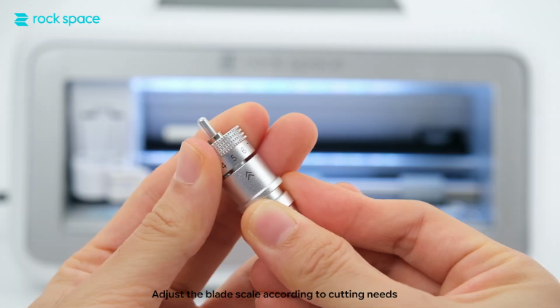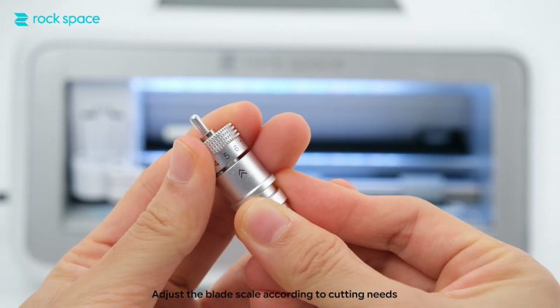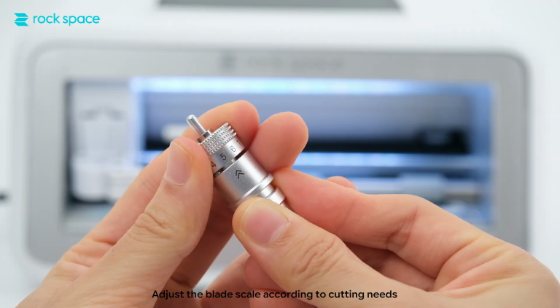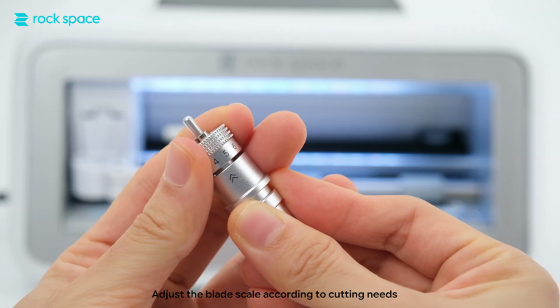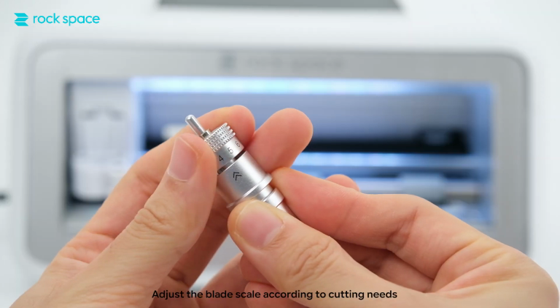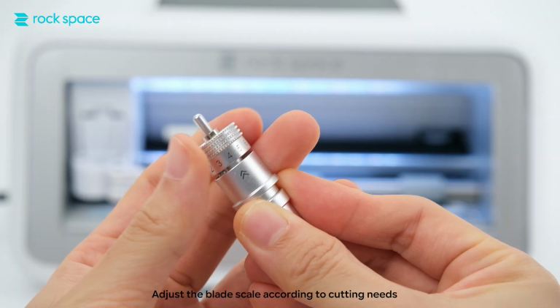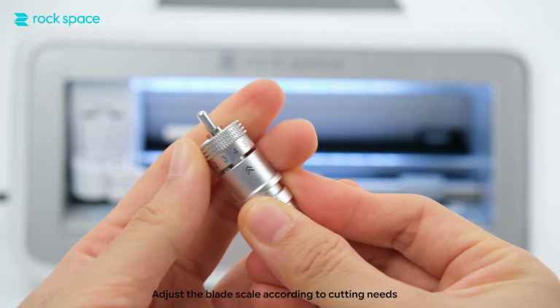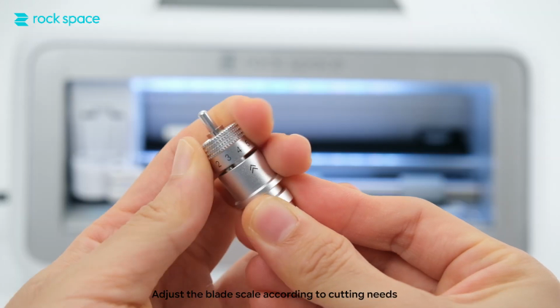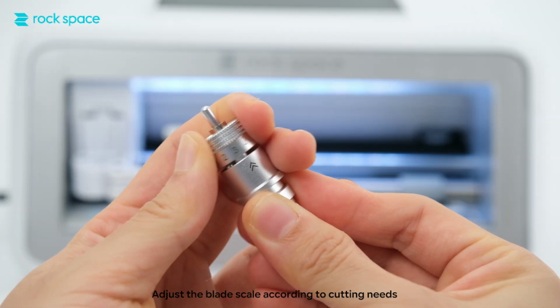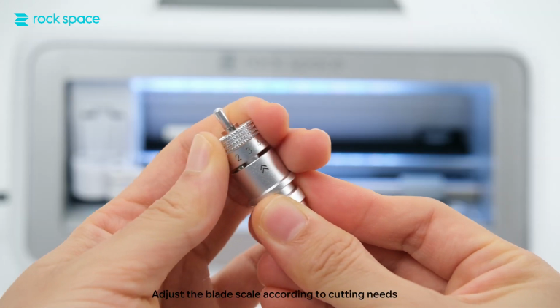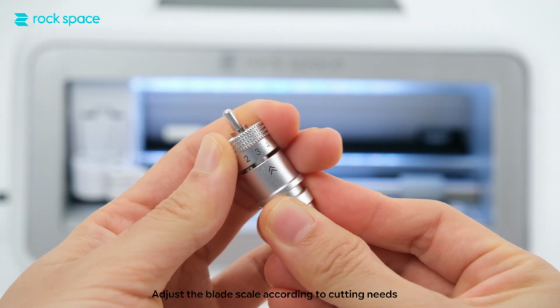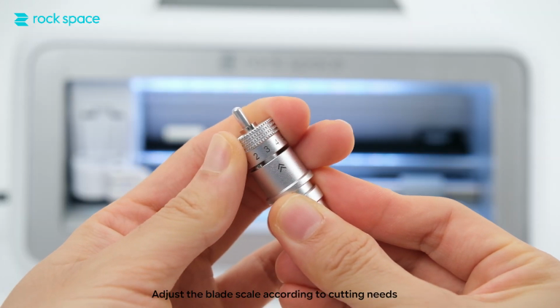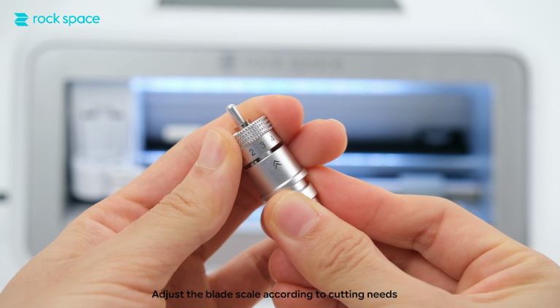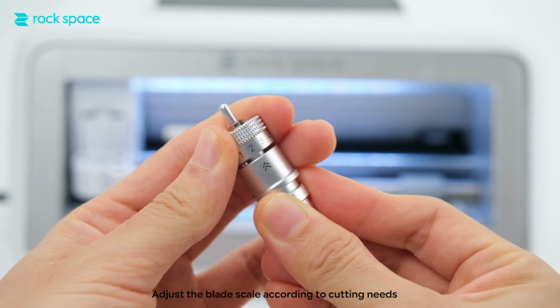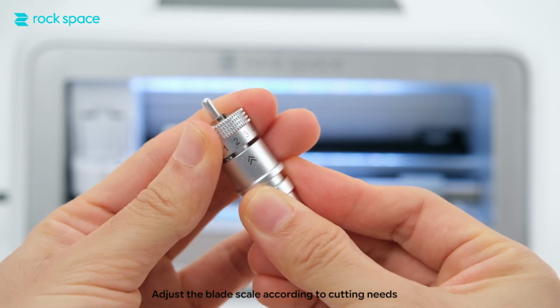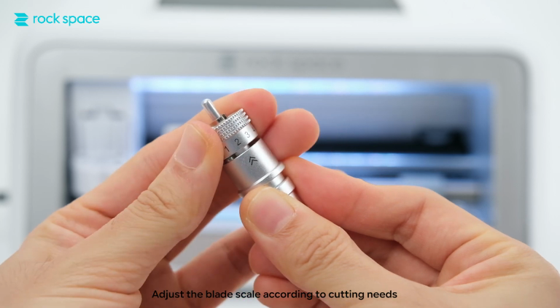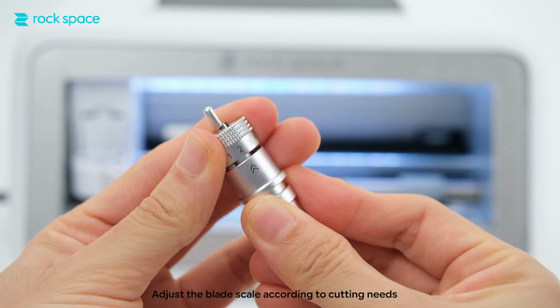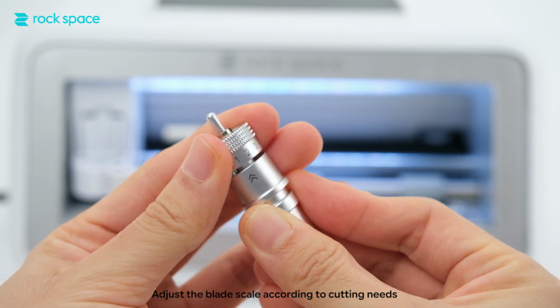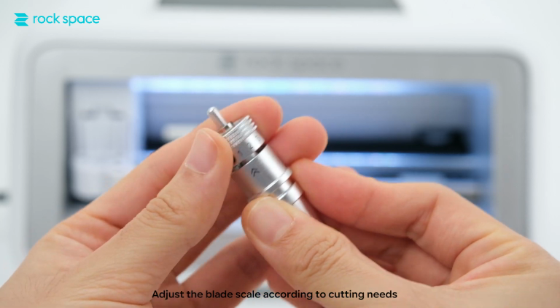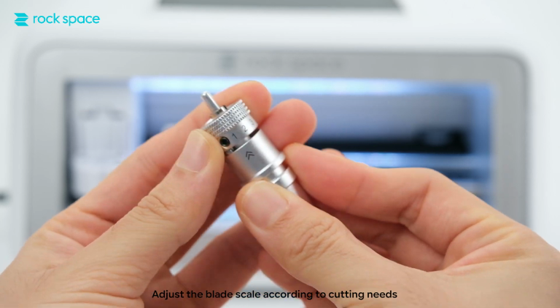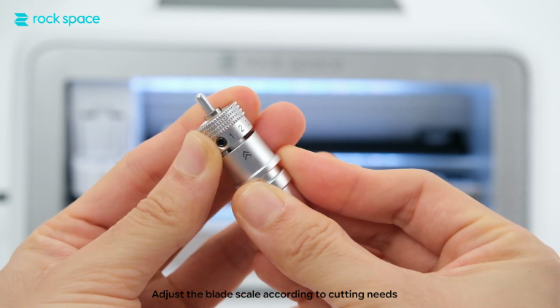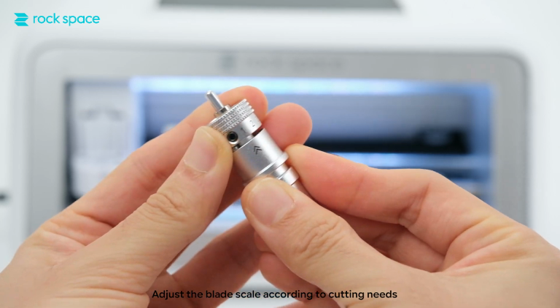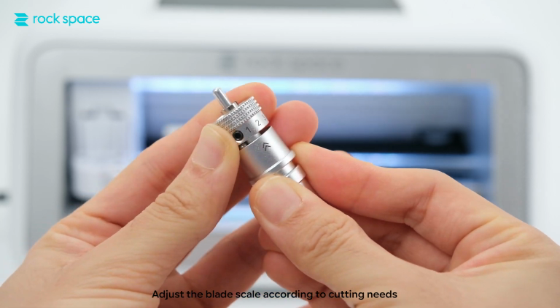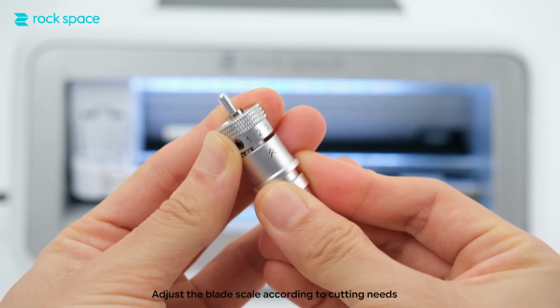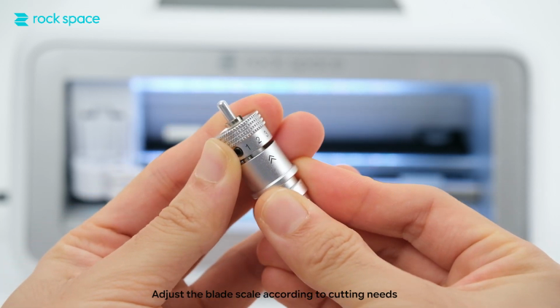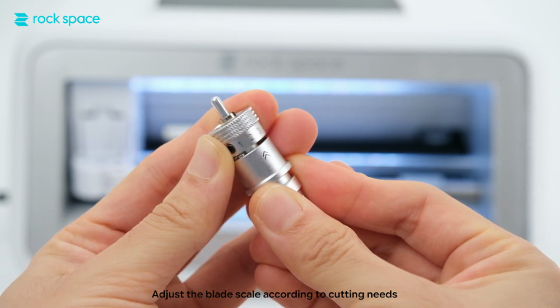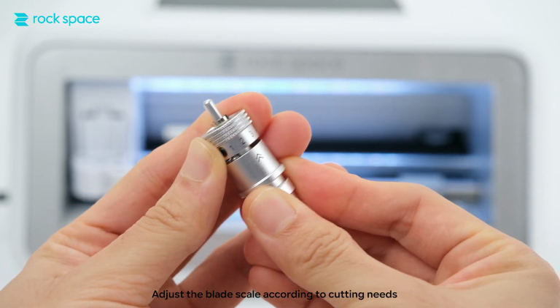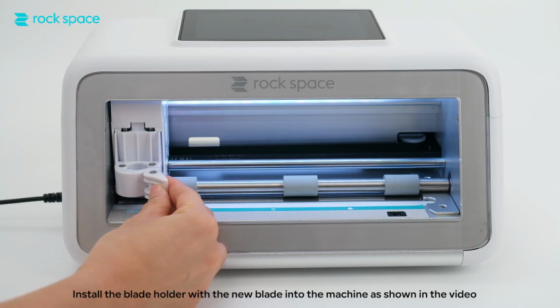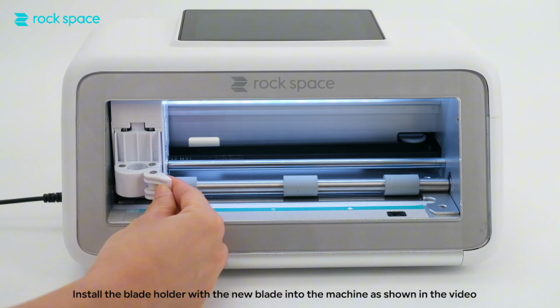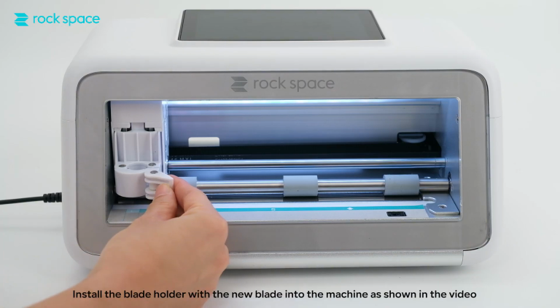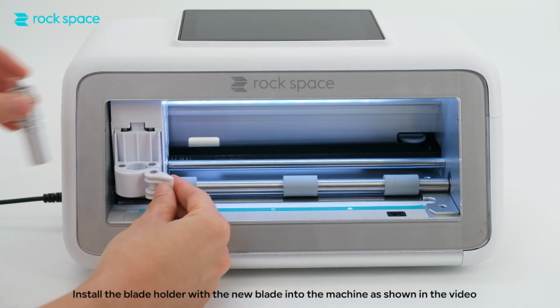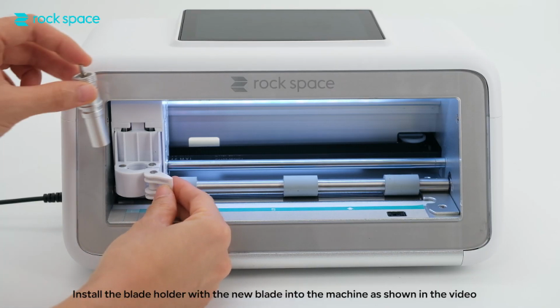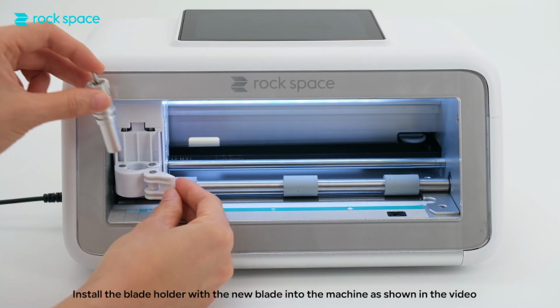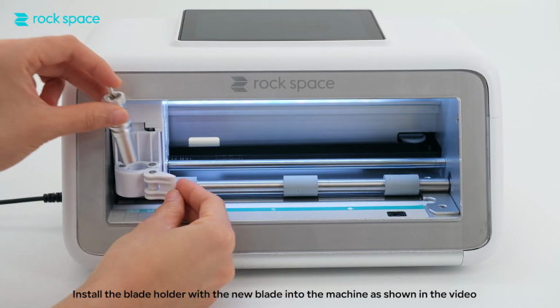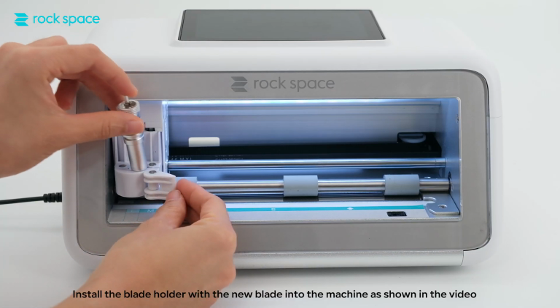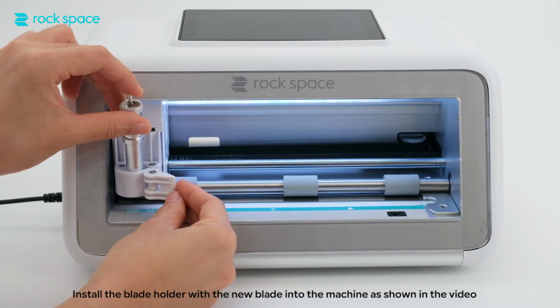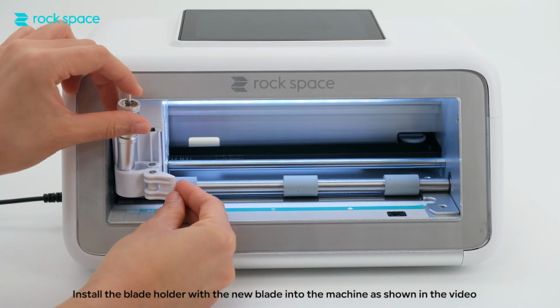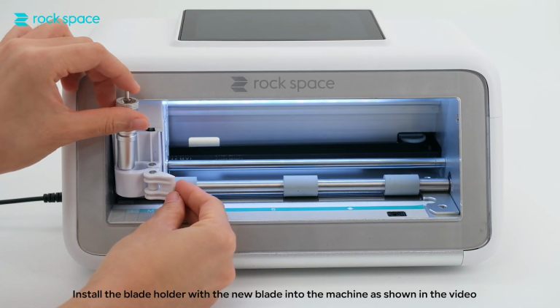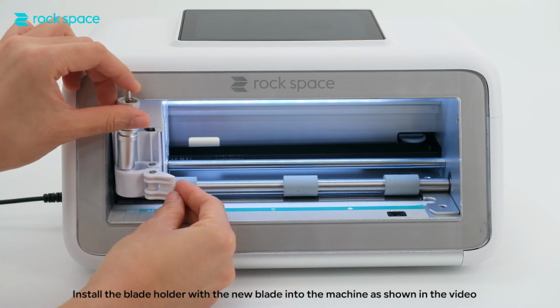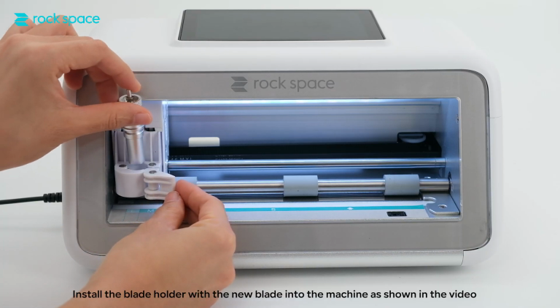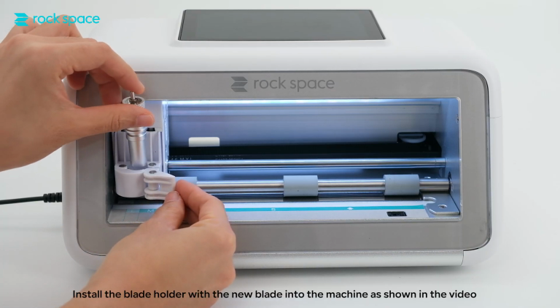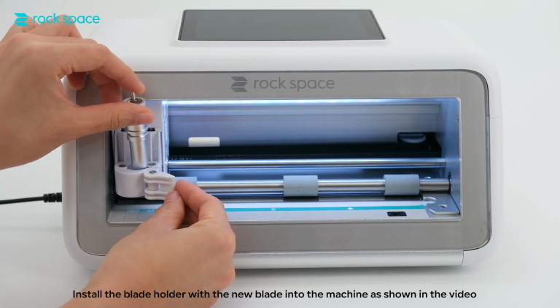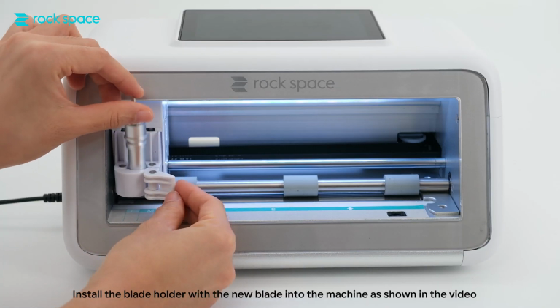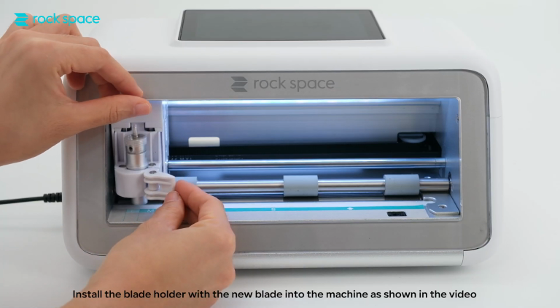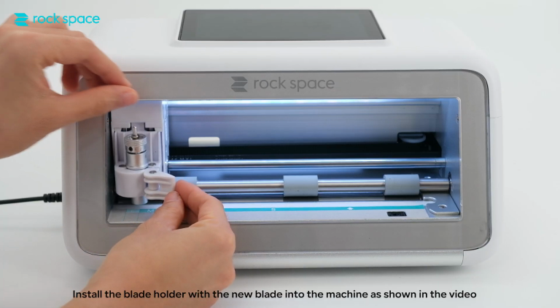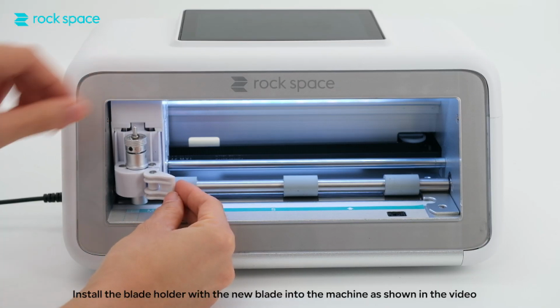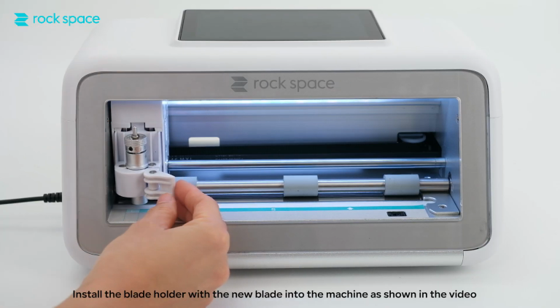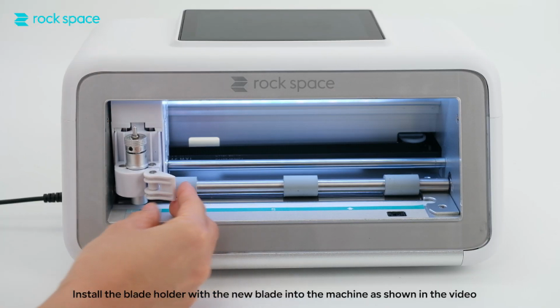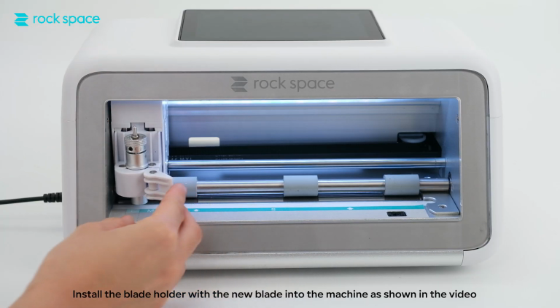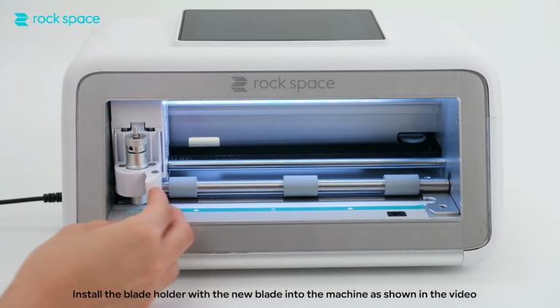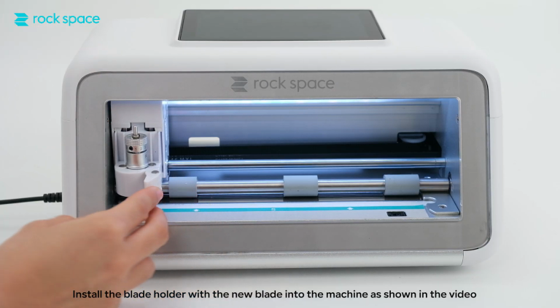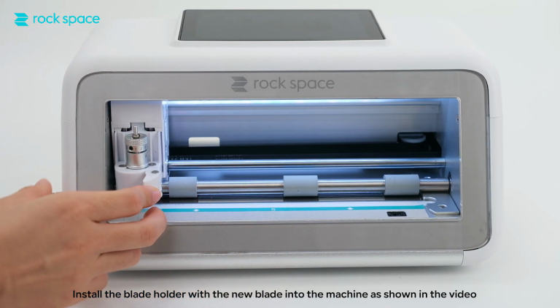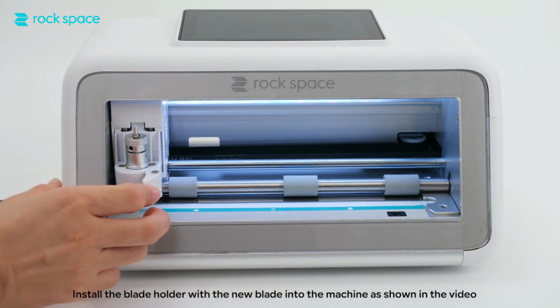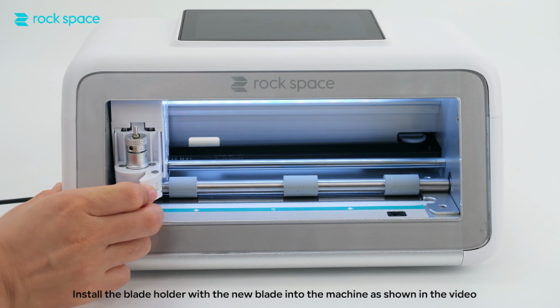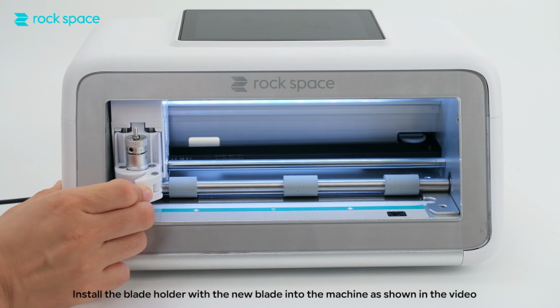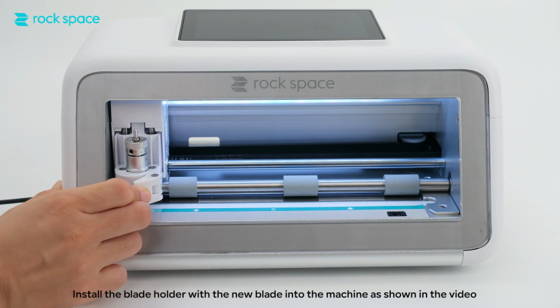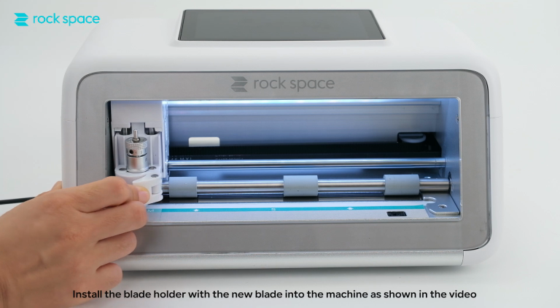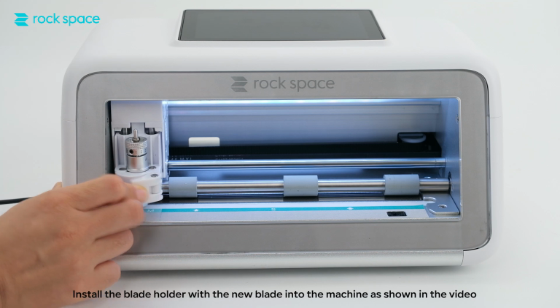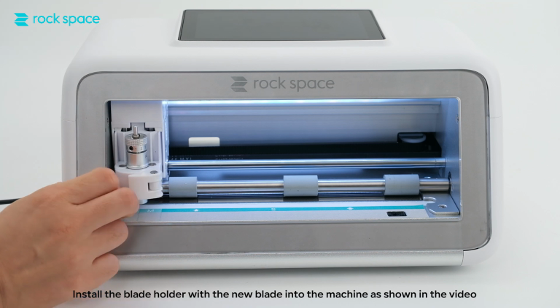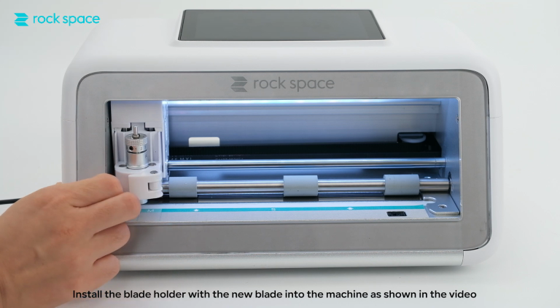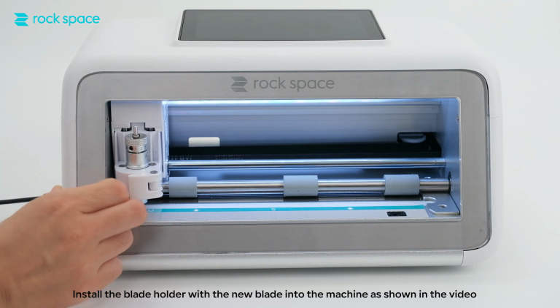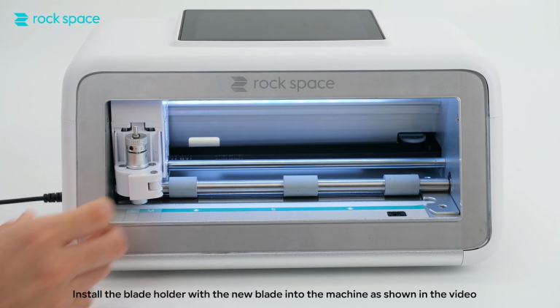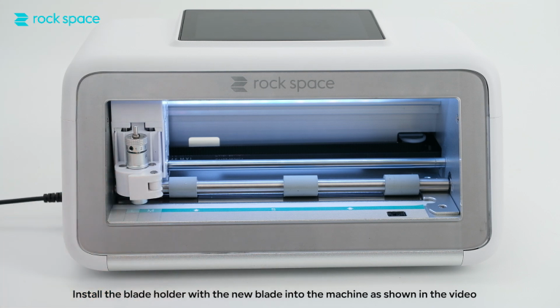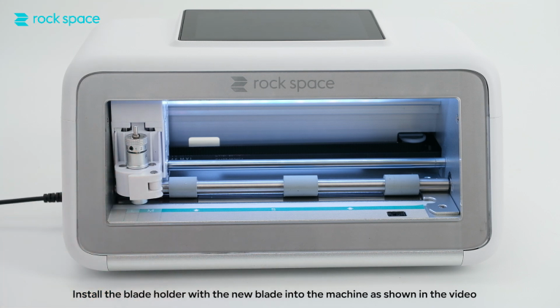Adjust the blade scale according to cutting needs. Install the blade holder with the new blade into the machine as shown in the video.